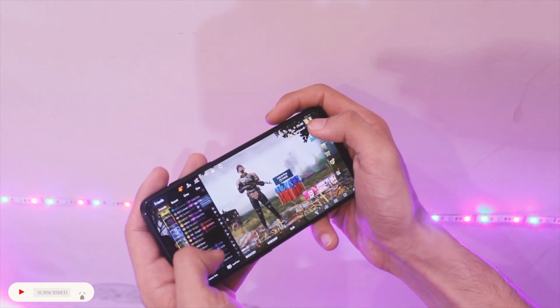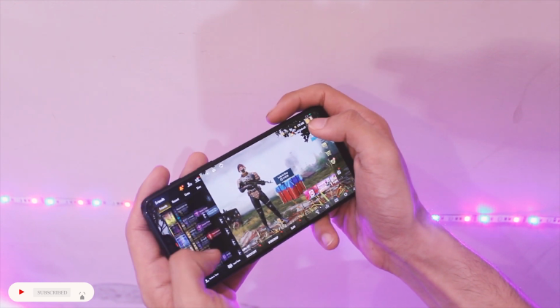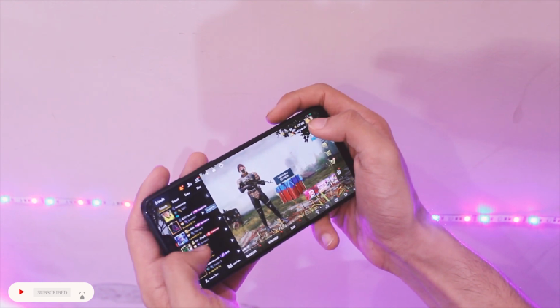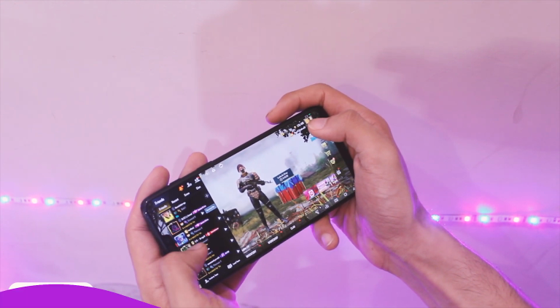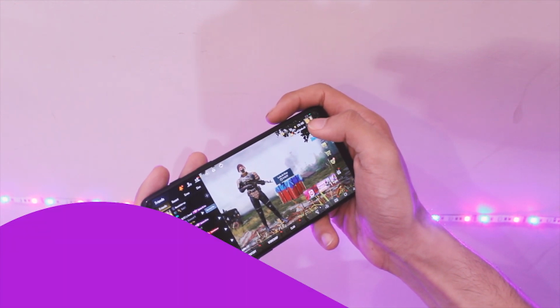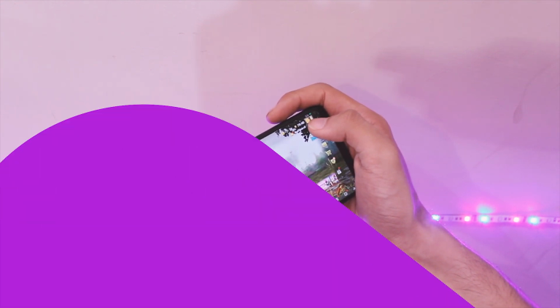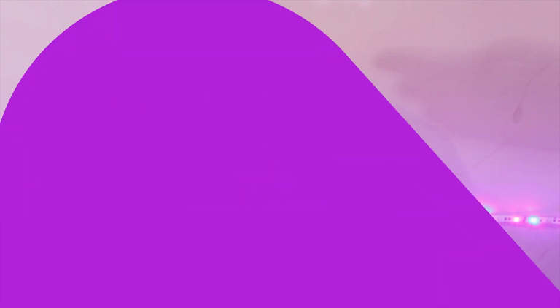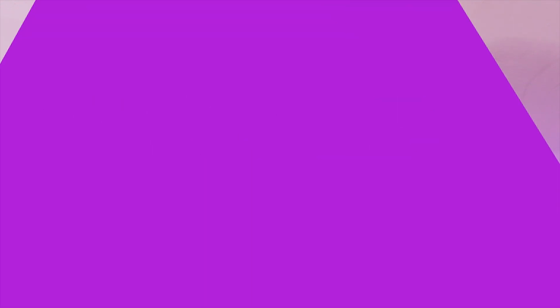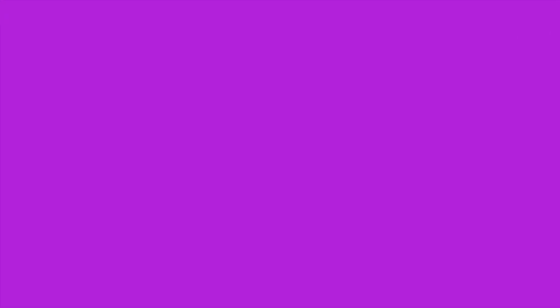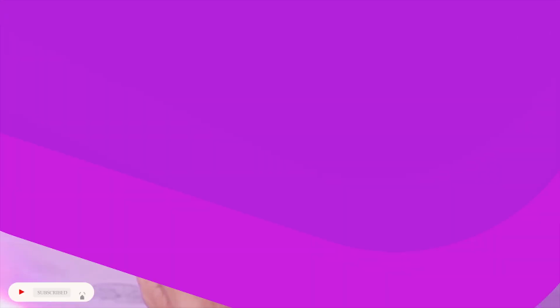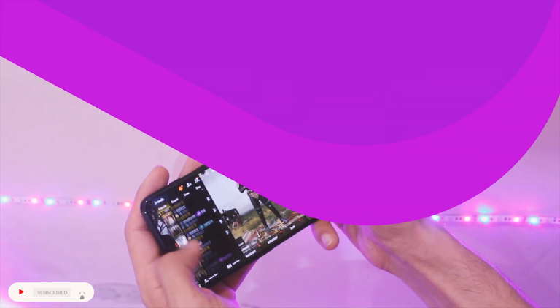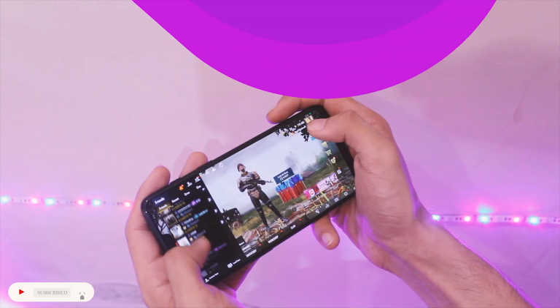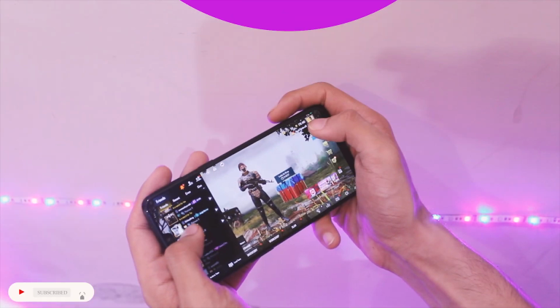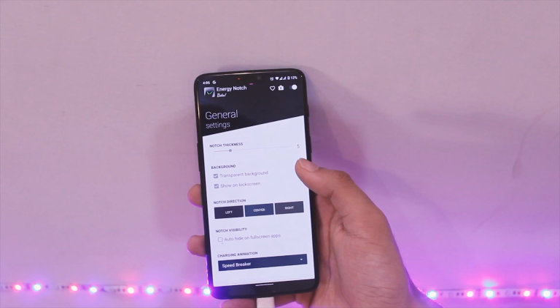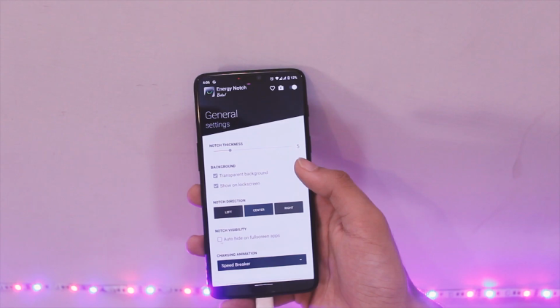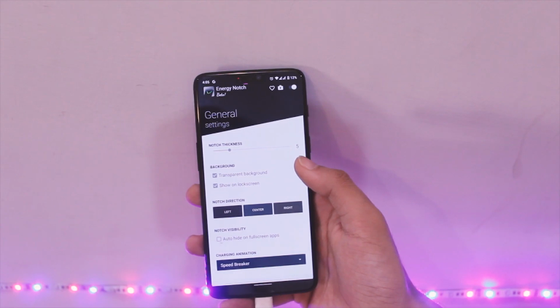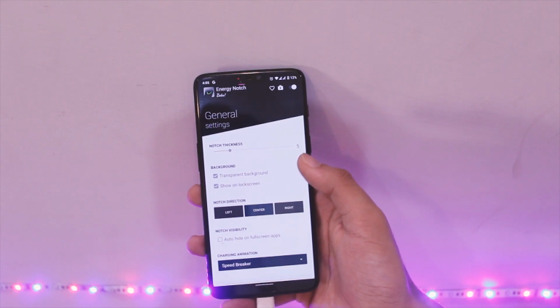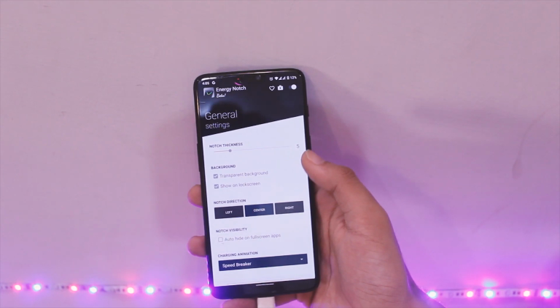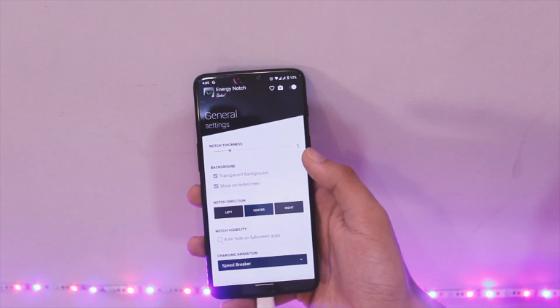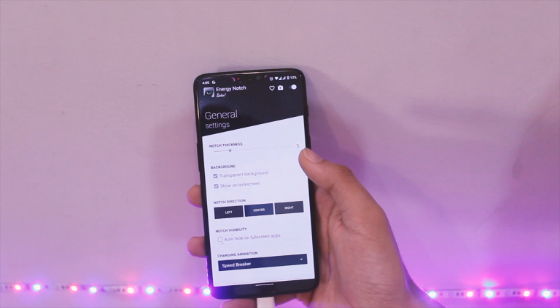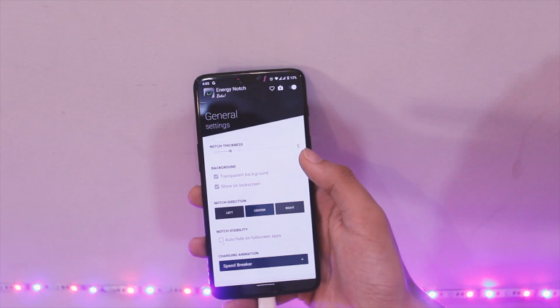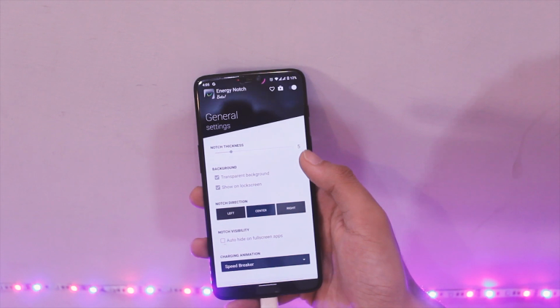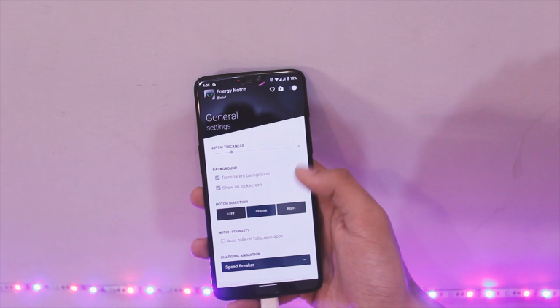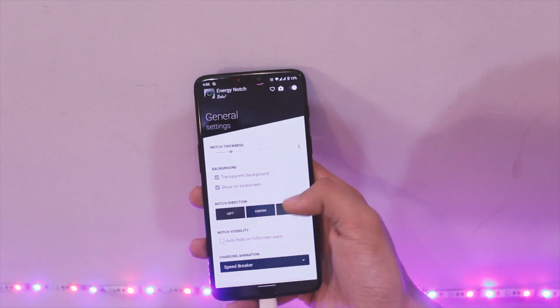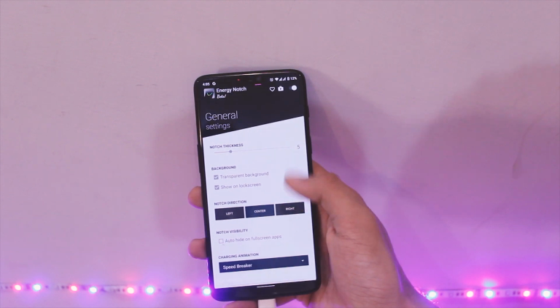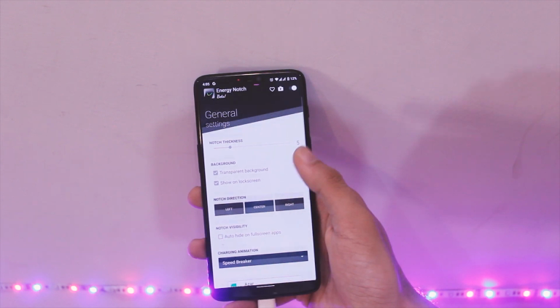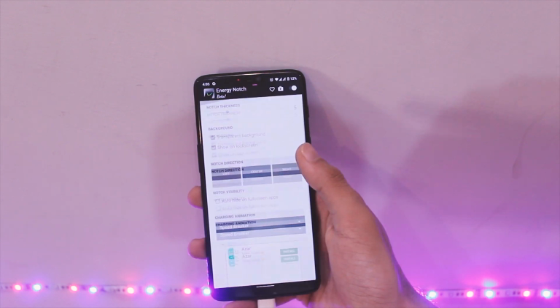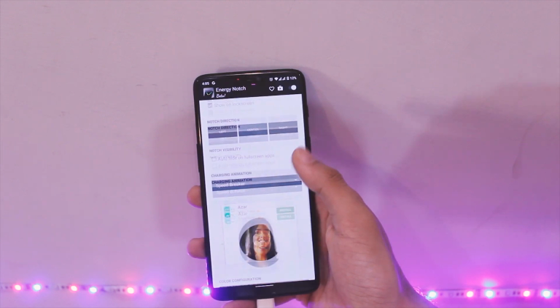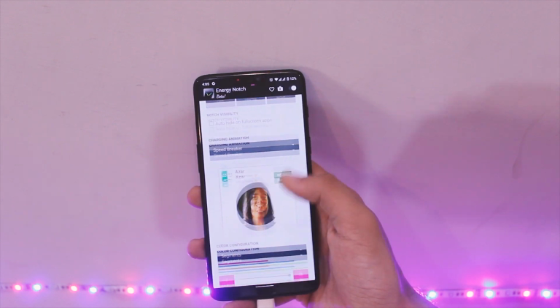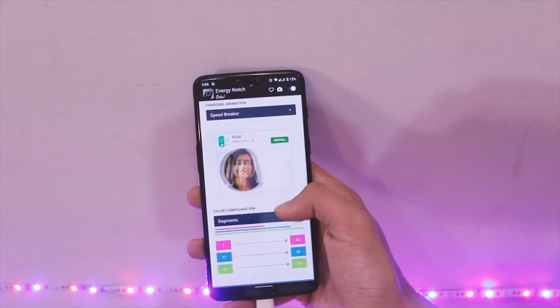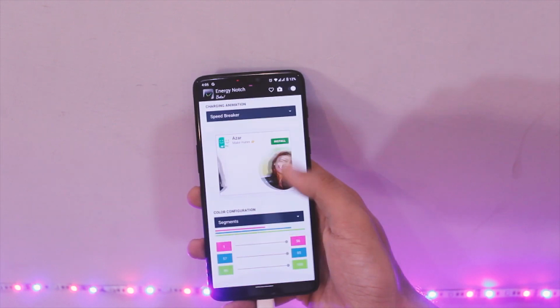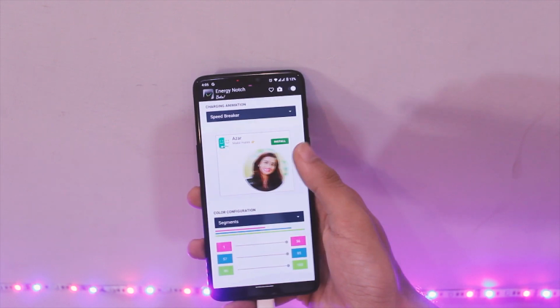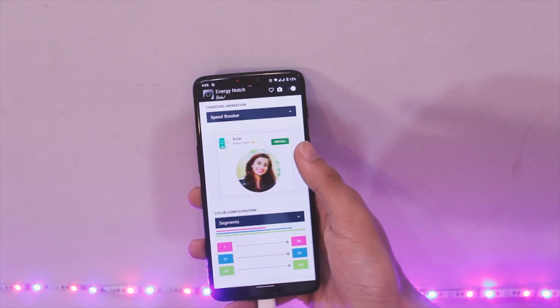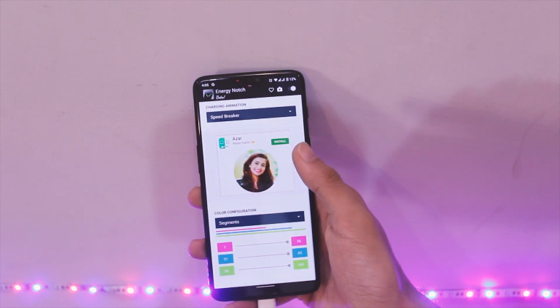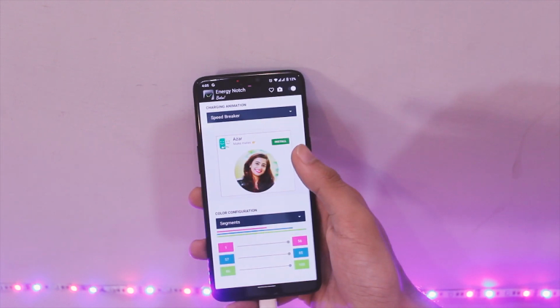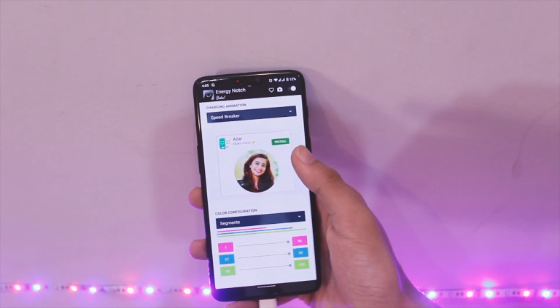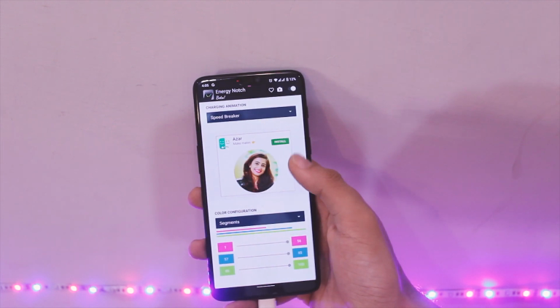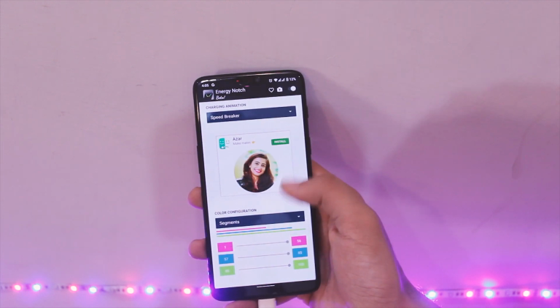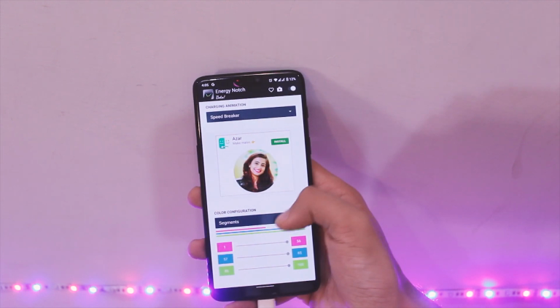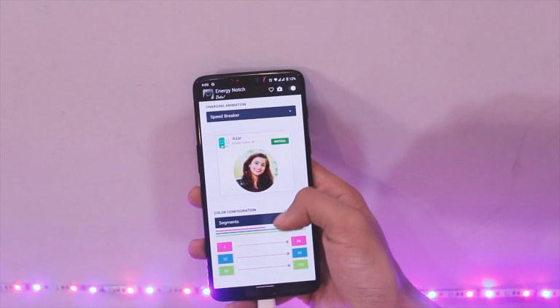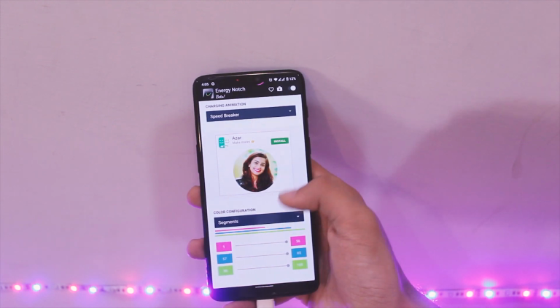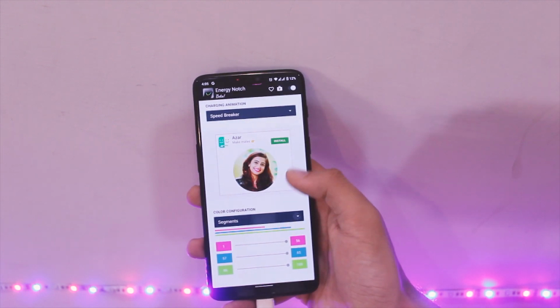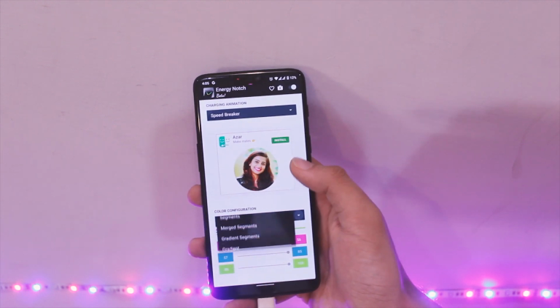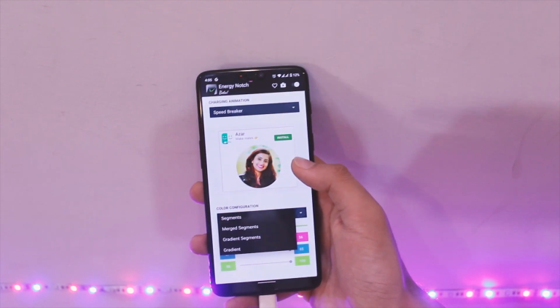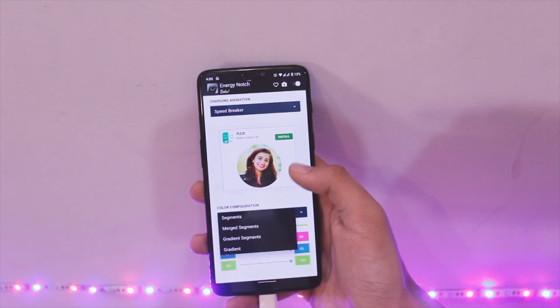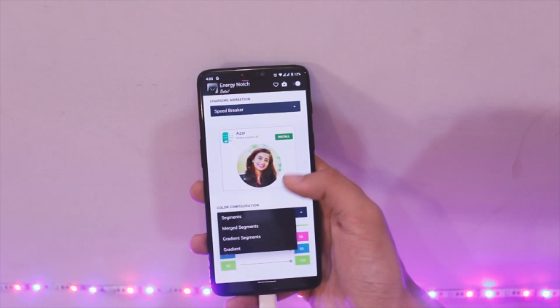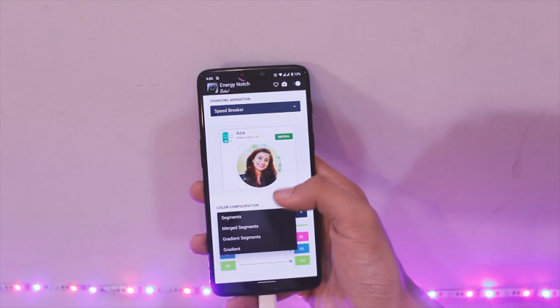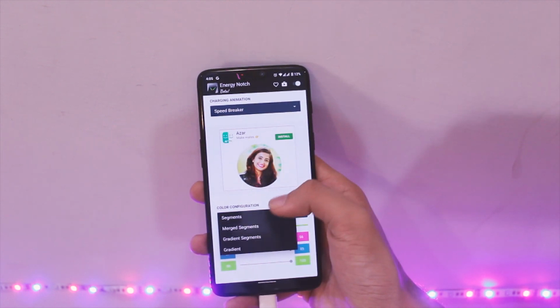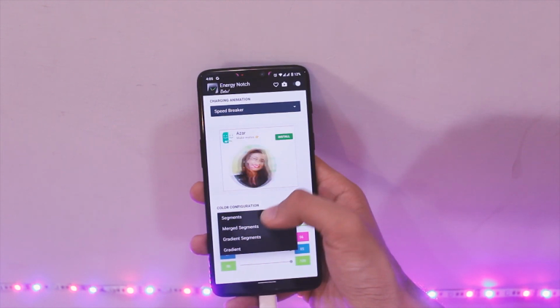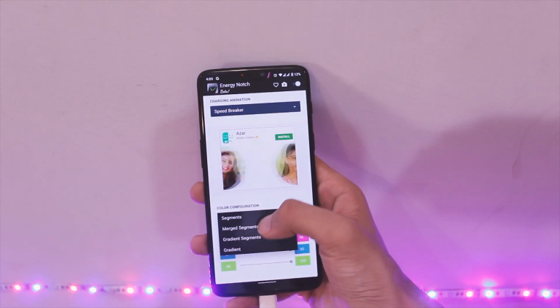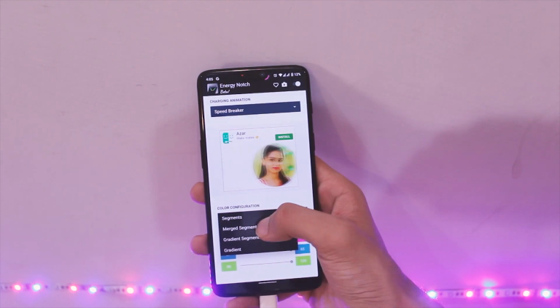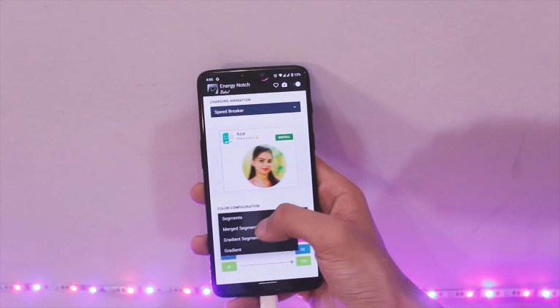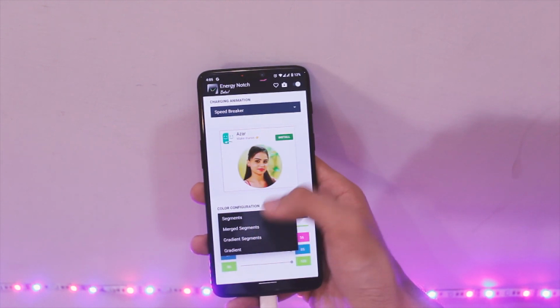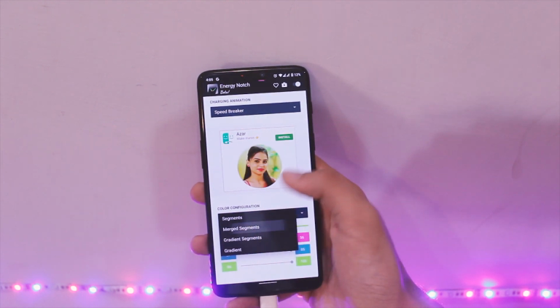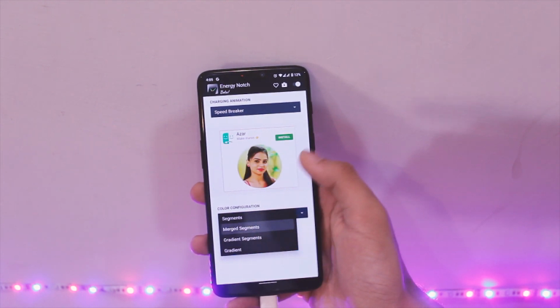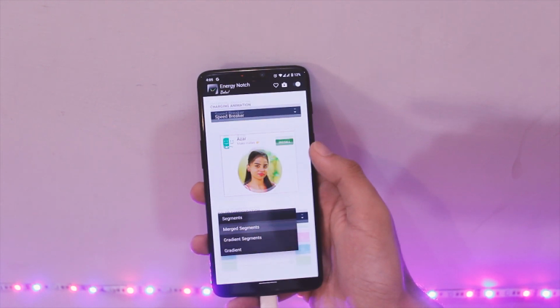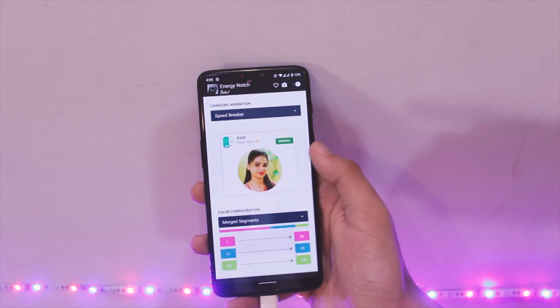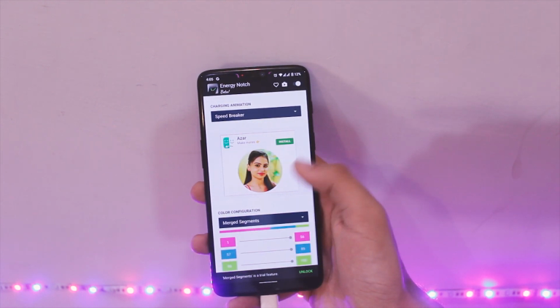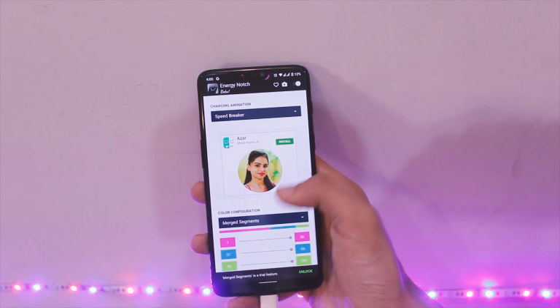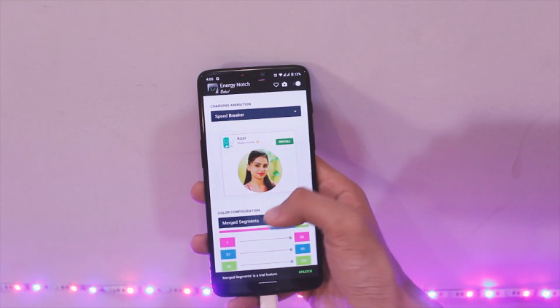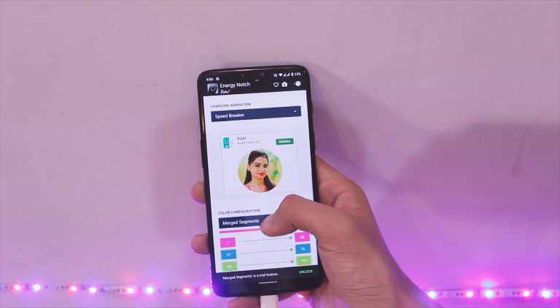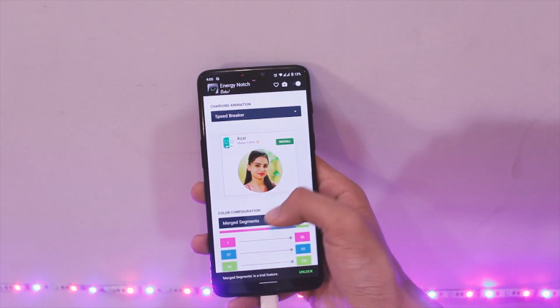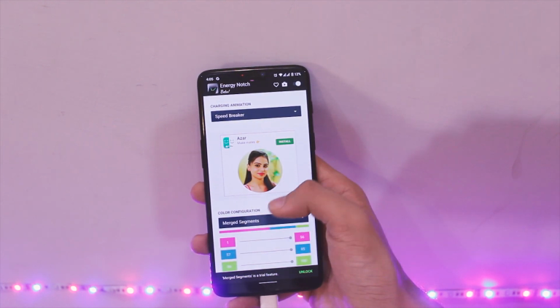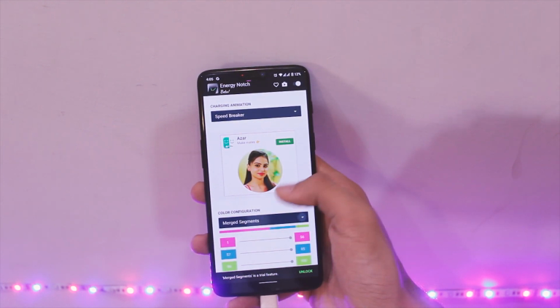All you need to do is download the app from the link in the description area and install it.